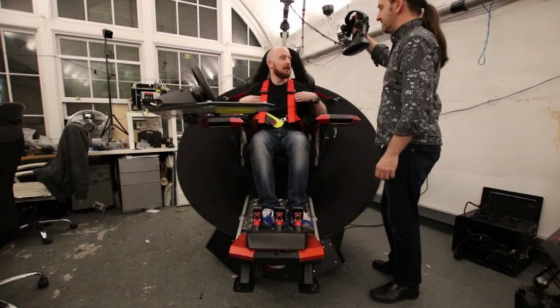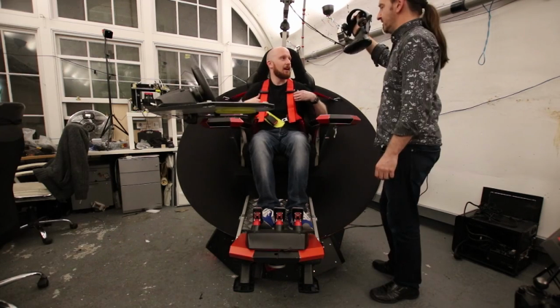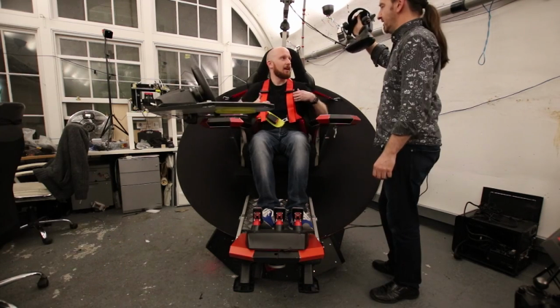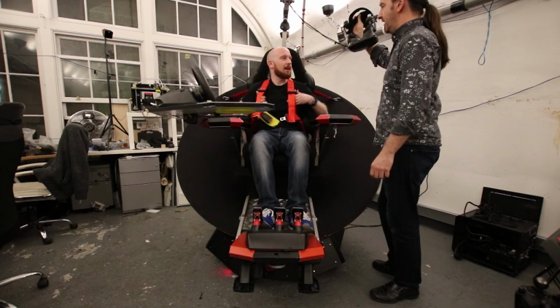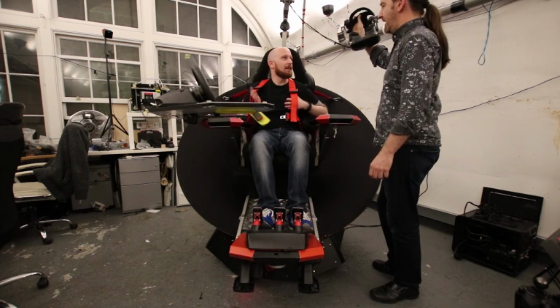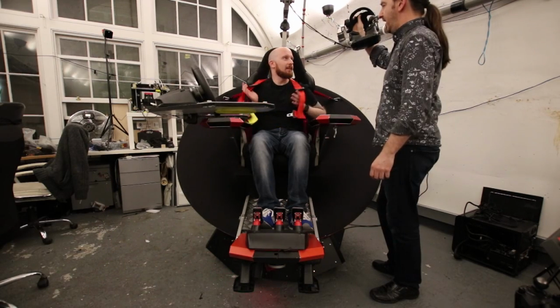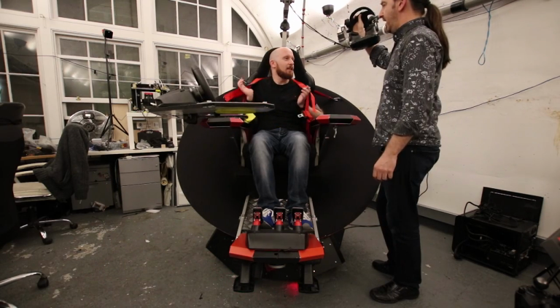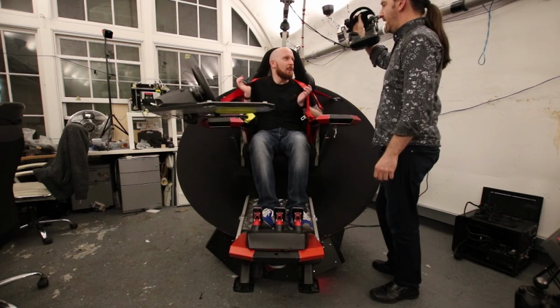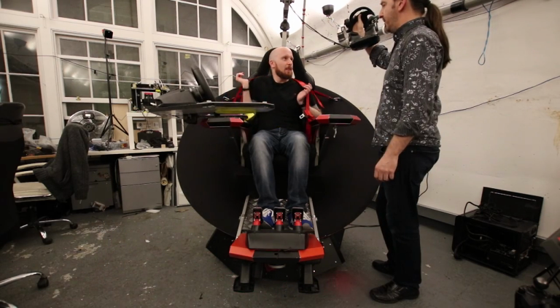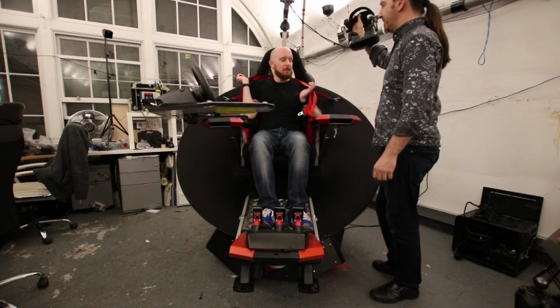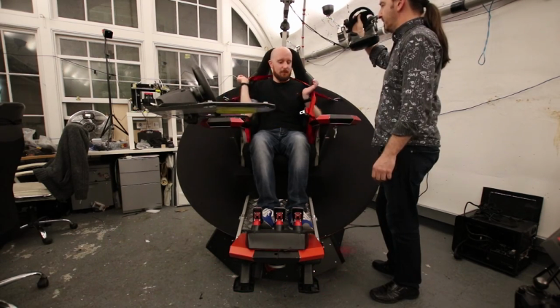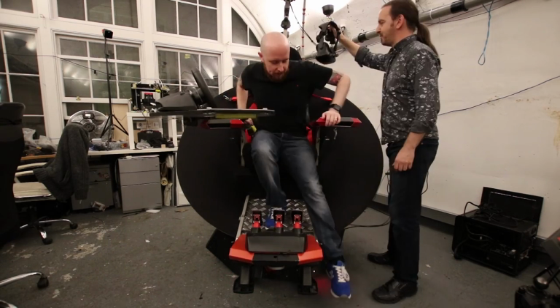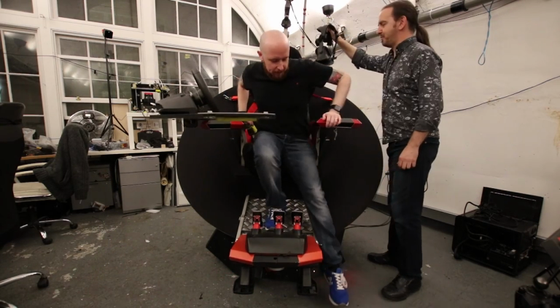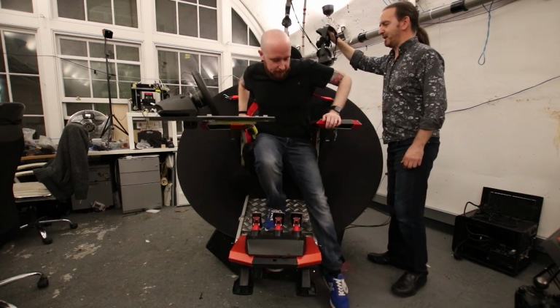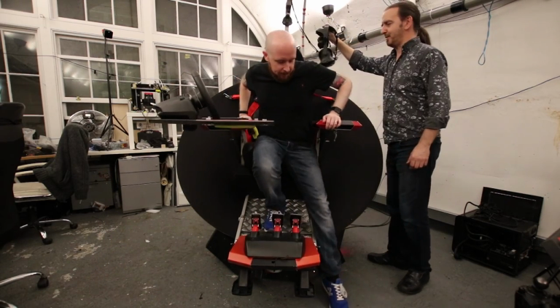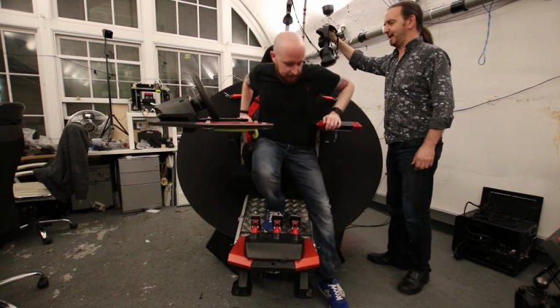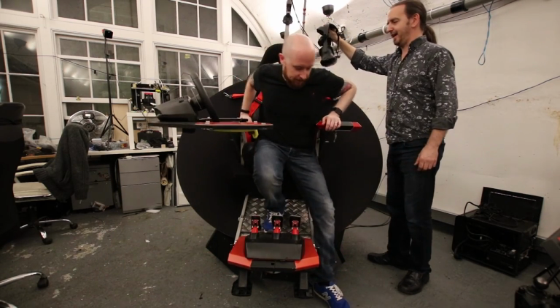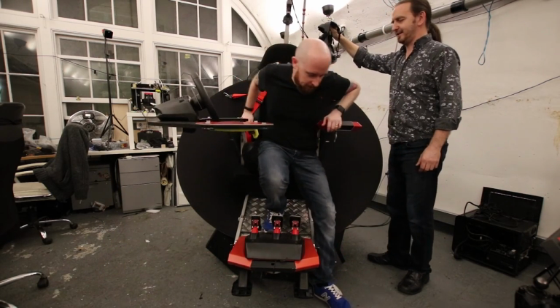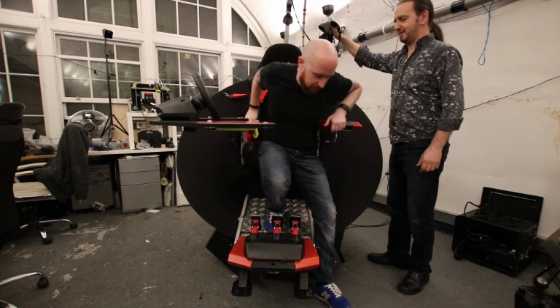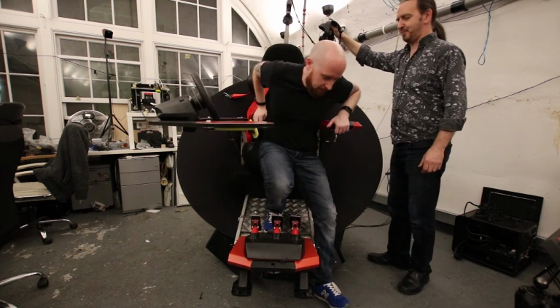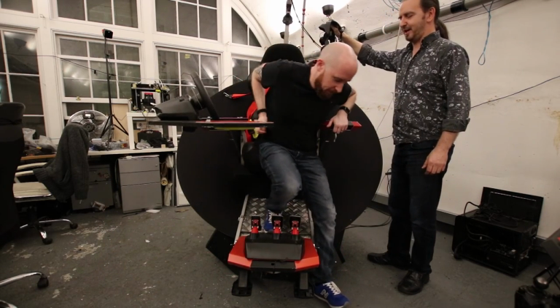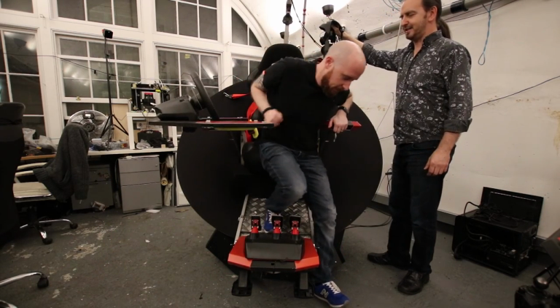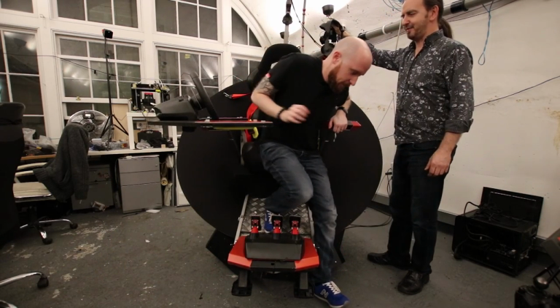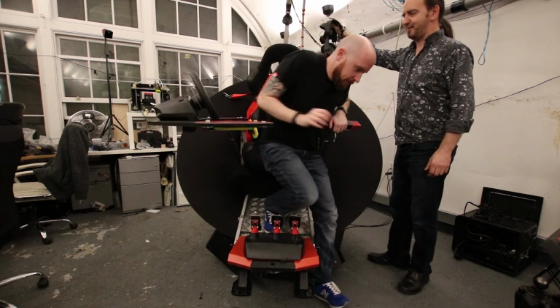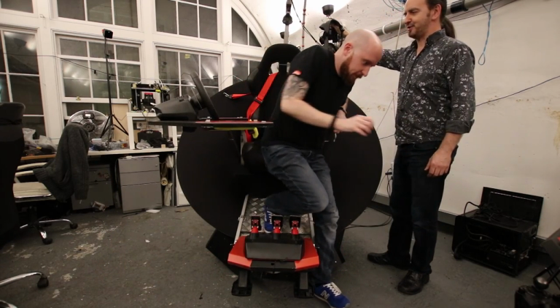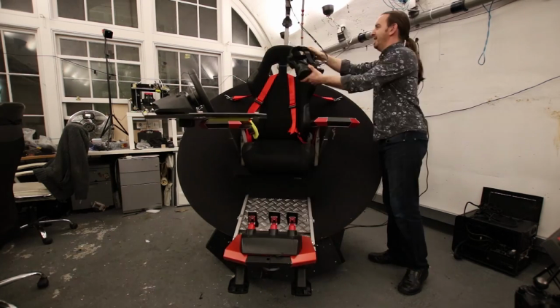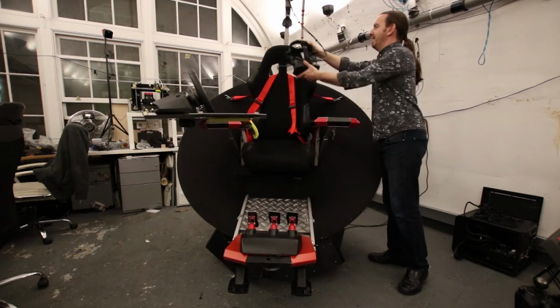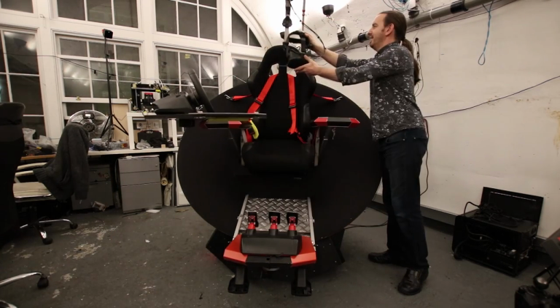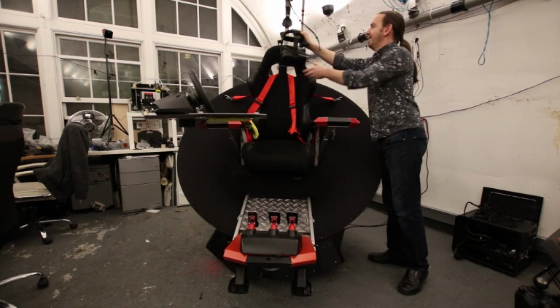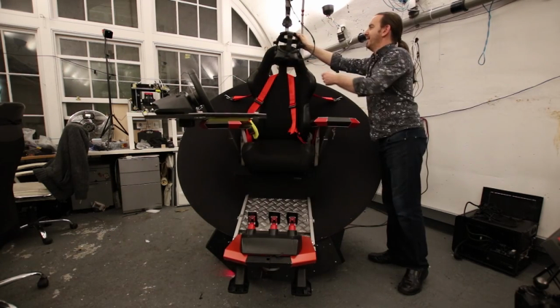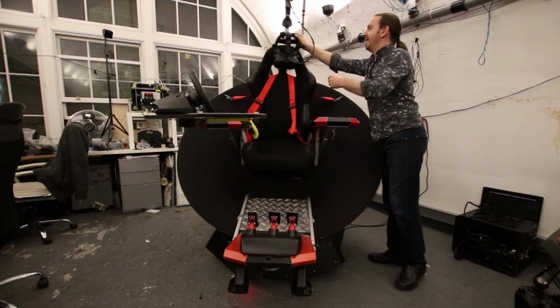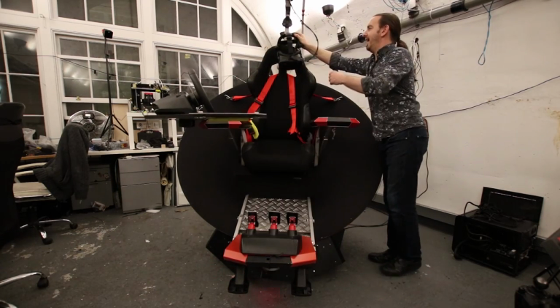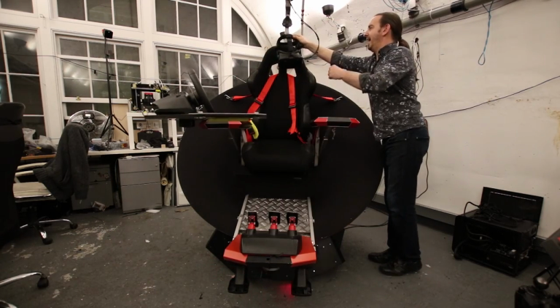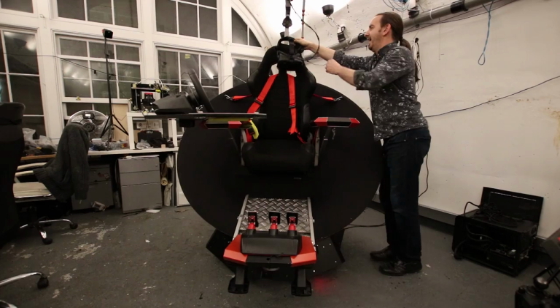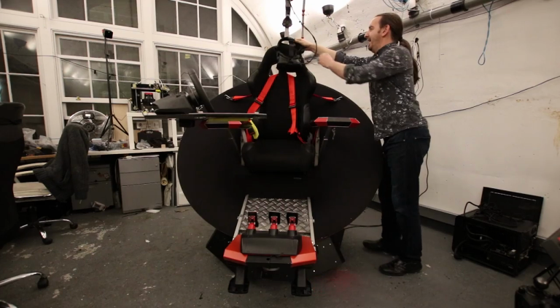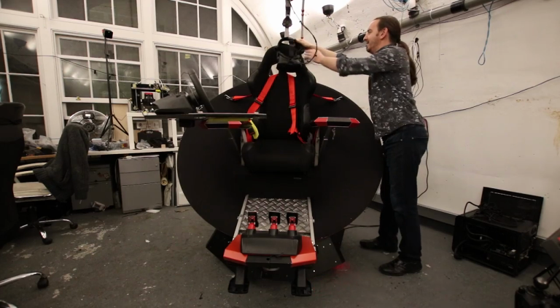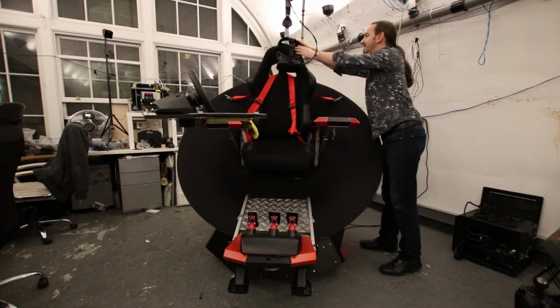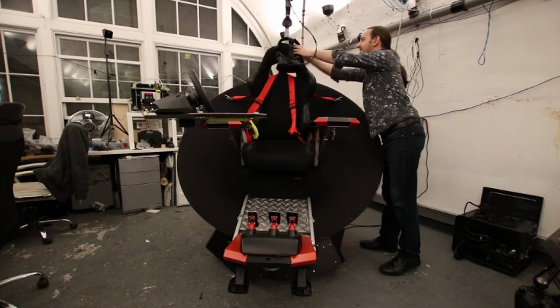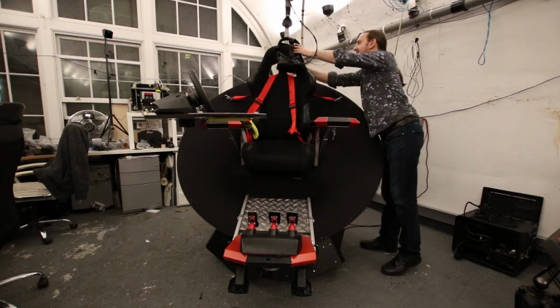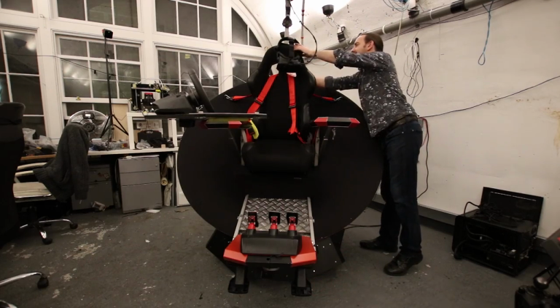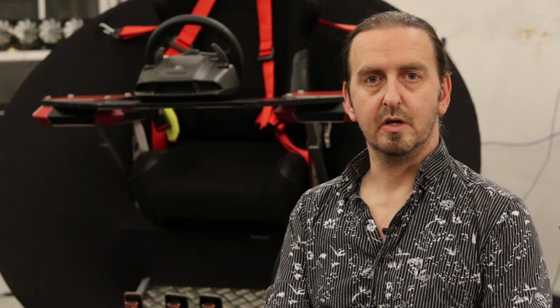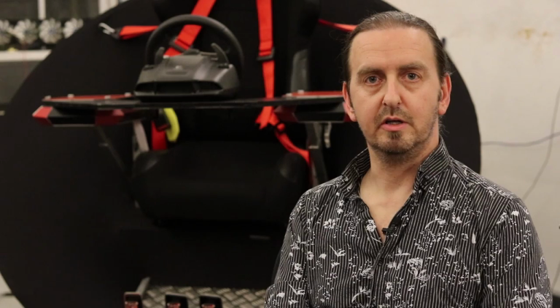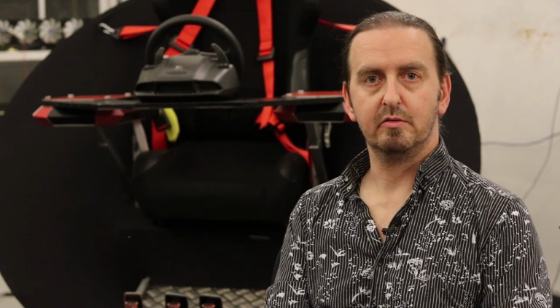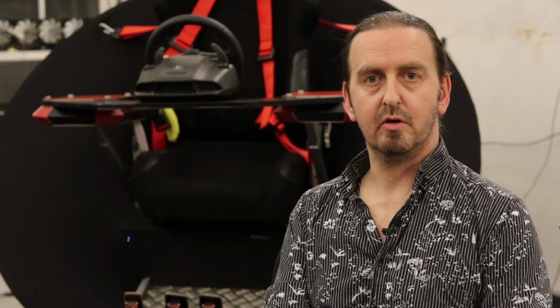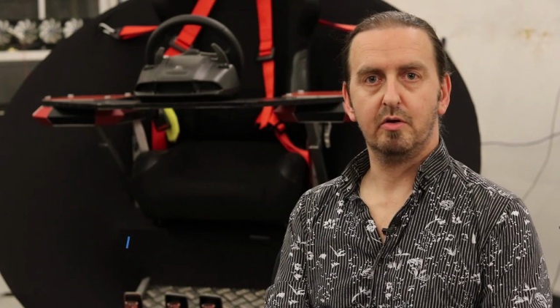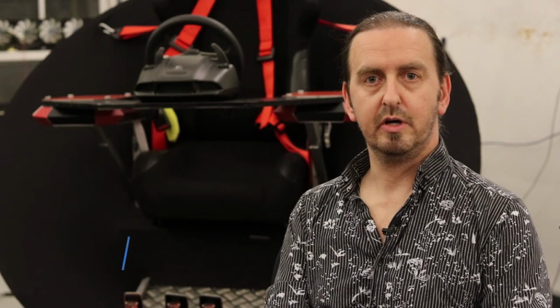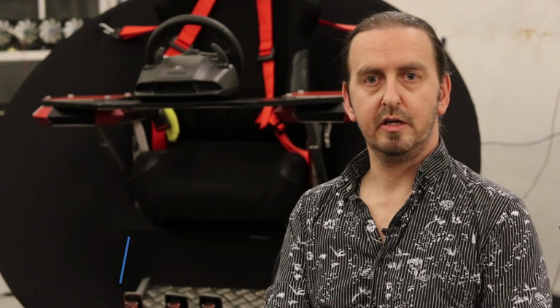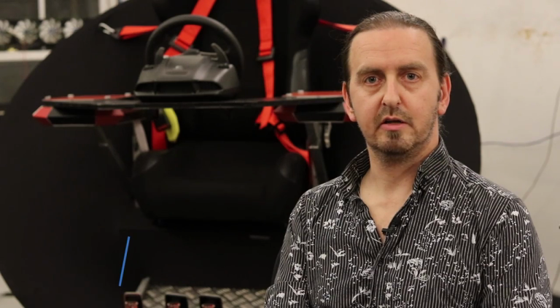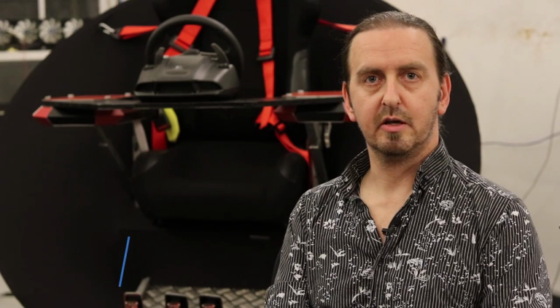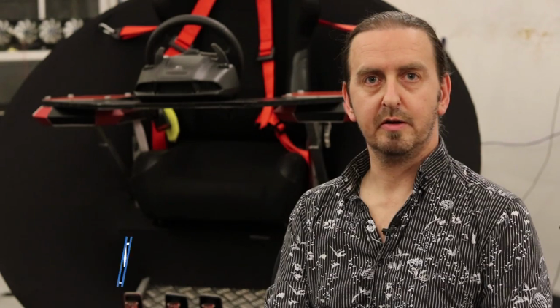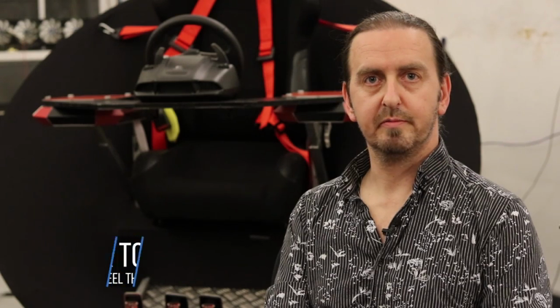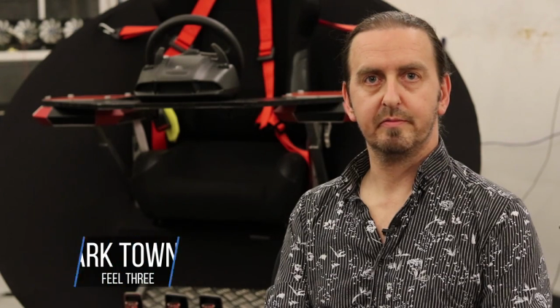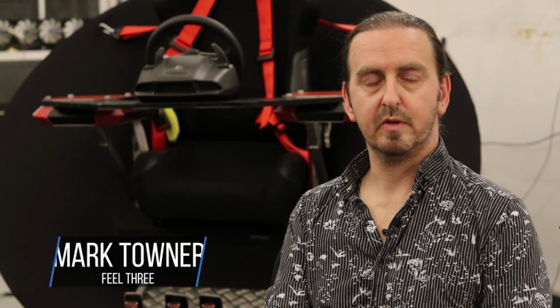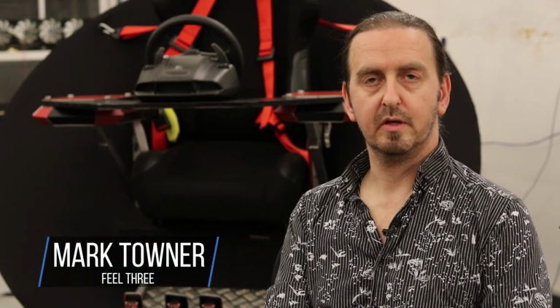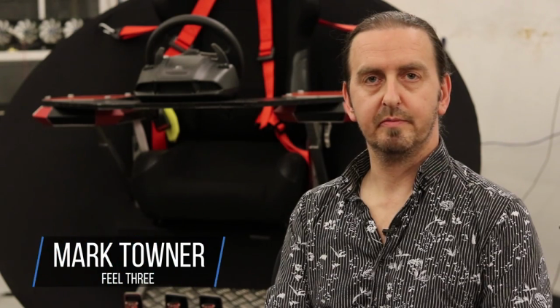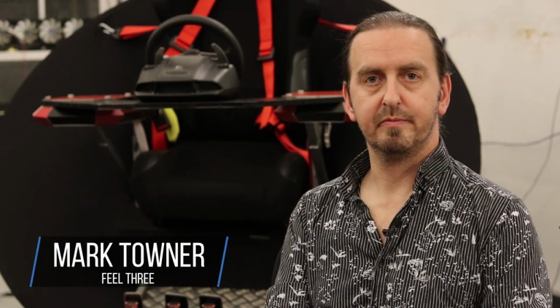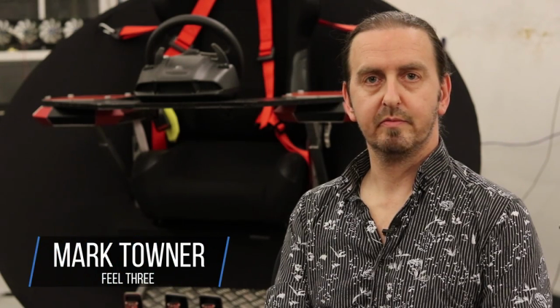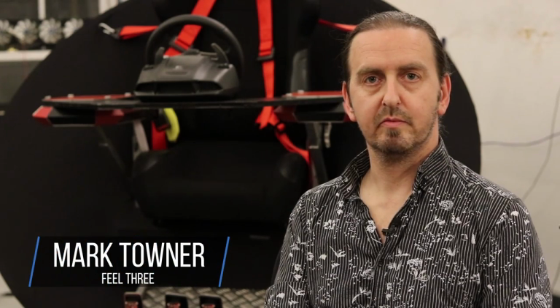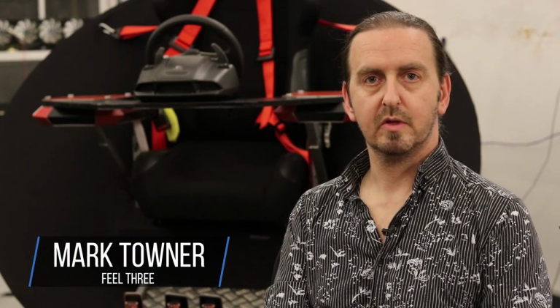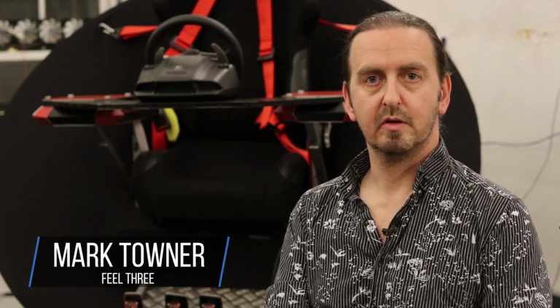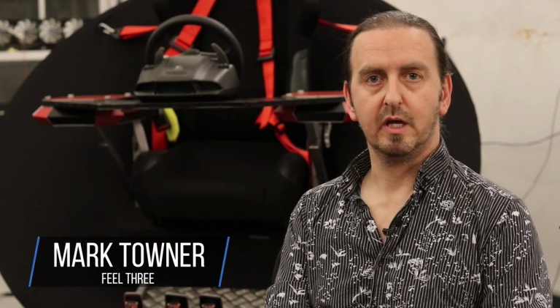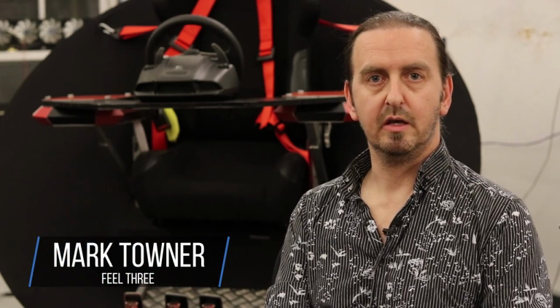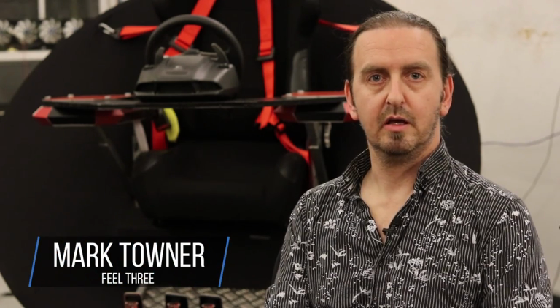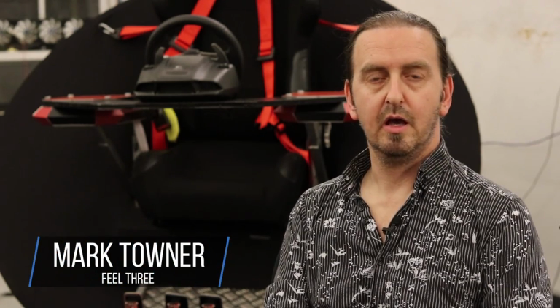Here's a brief interview I did with the developer Mark Towner, where he explains how the Feel 3 was developed and how you can get your hands on one yourself.